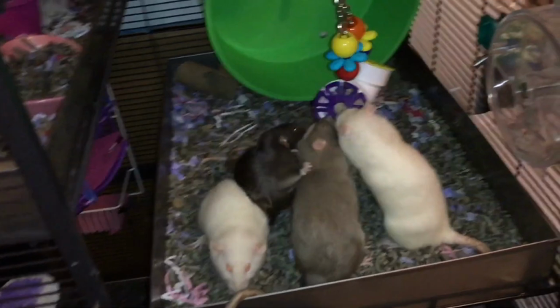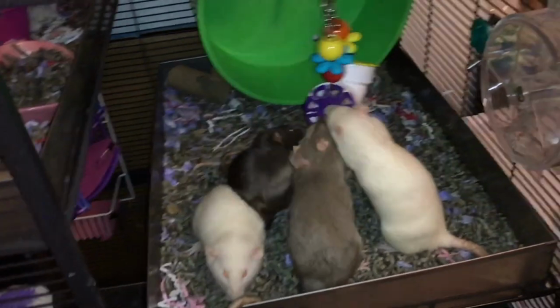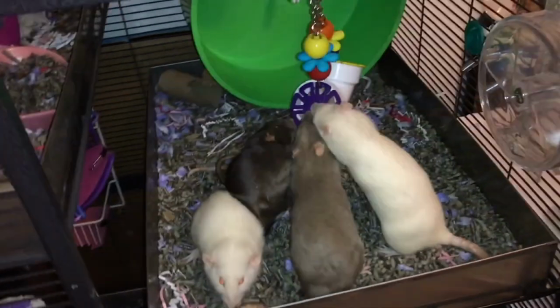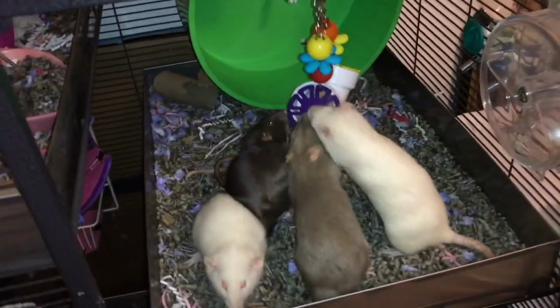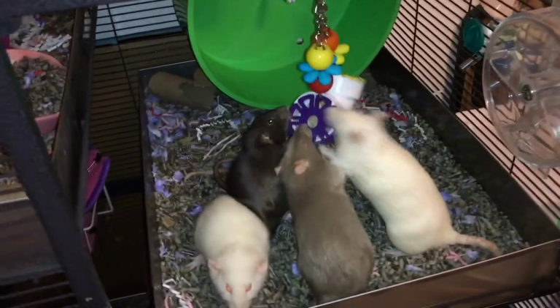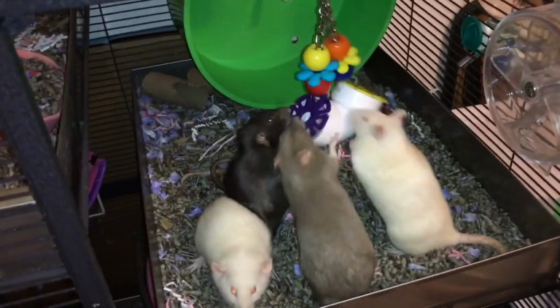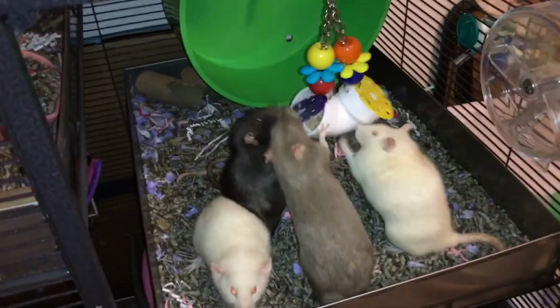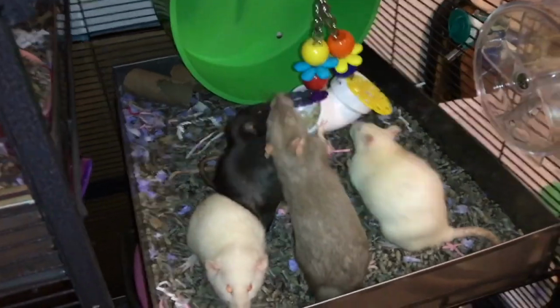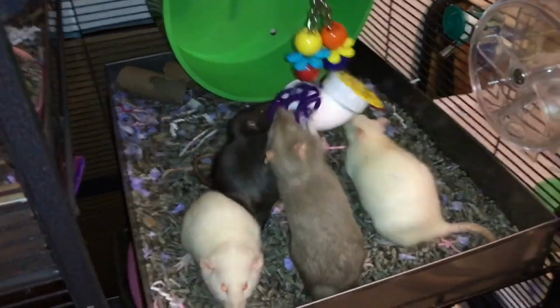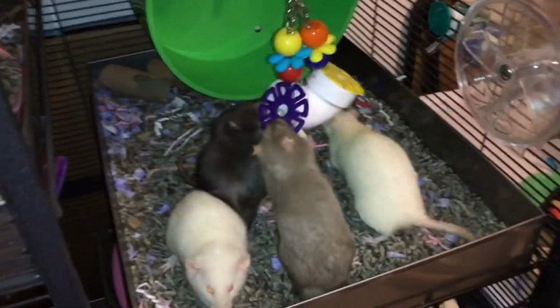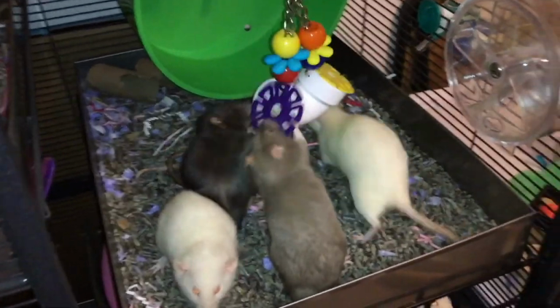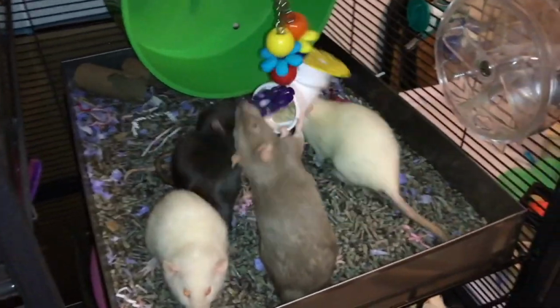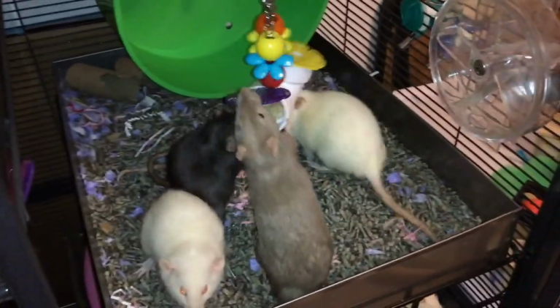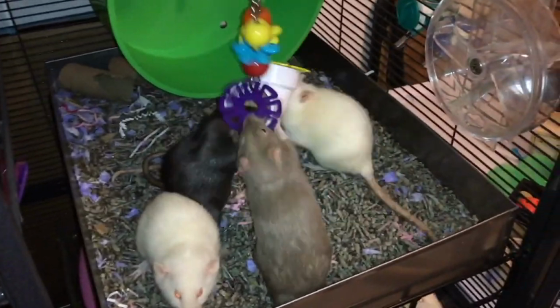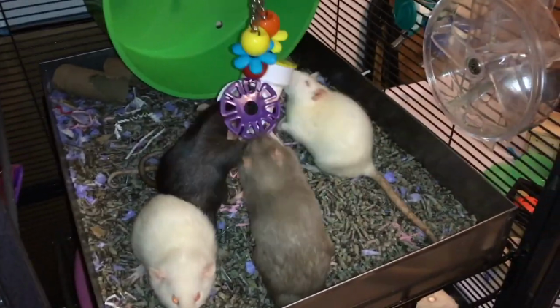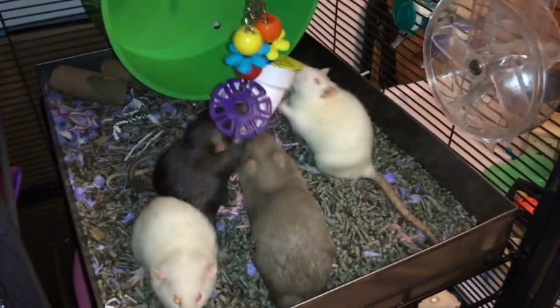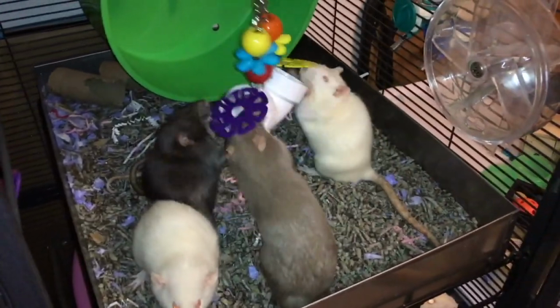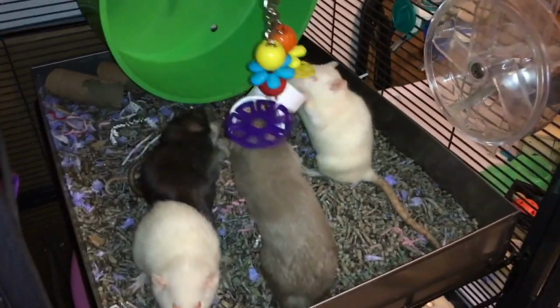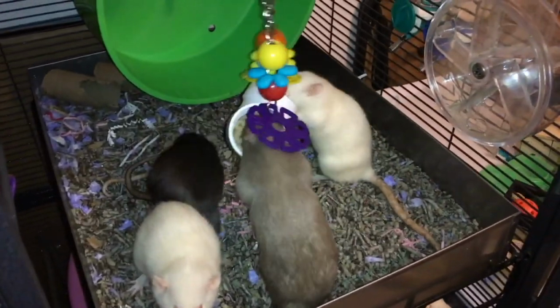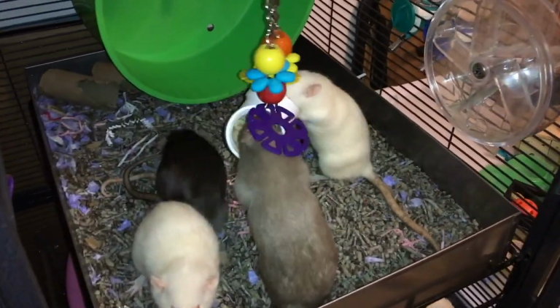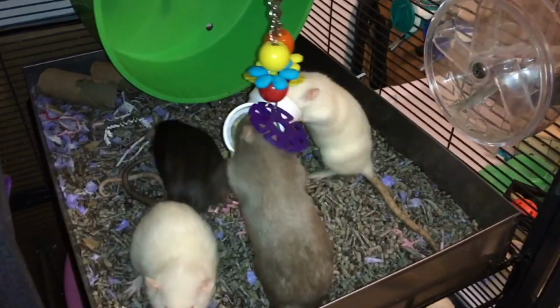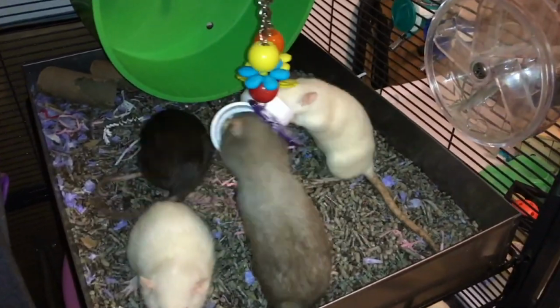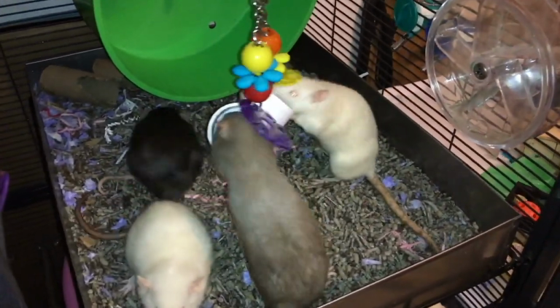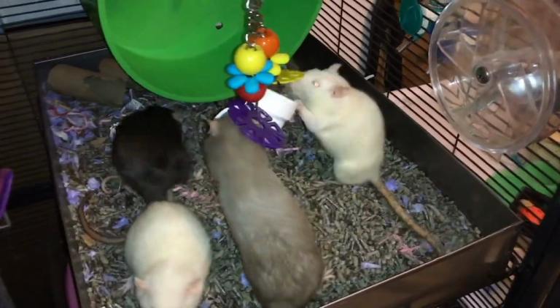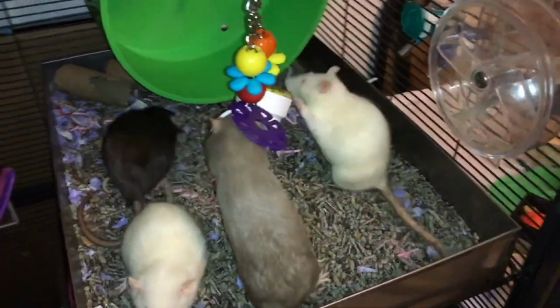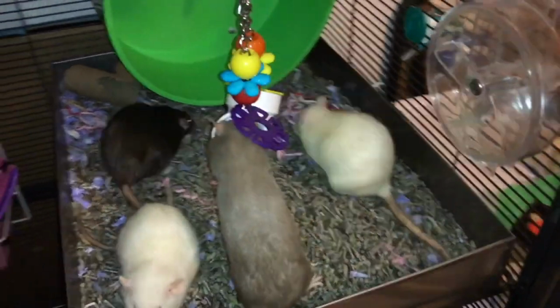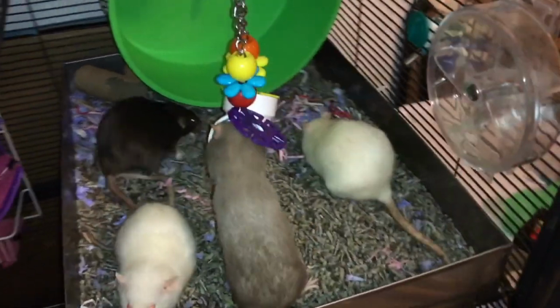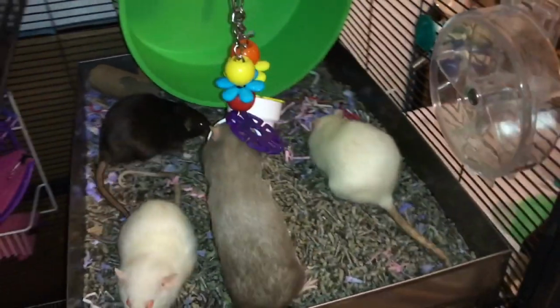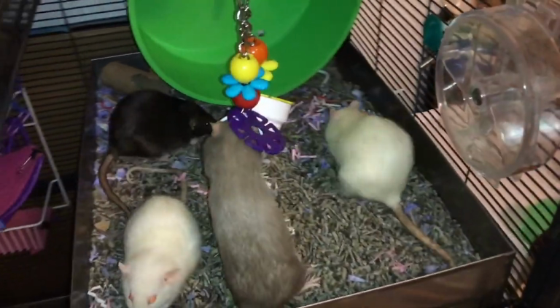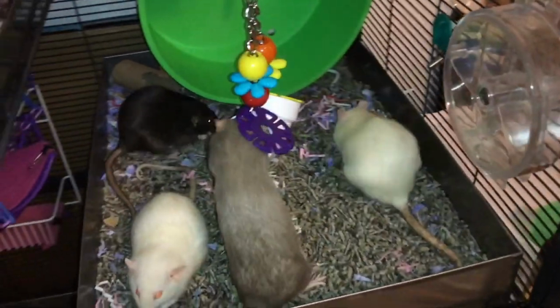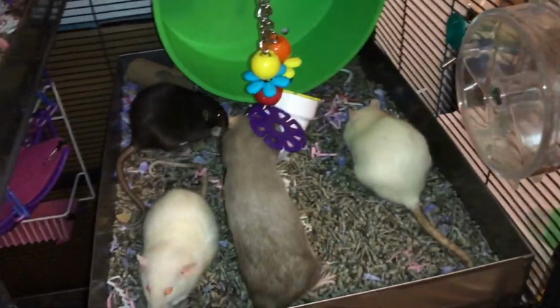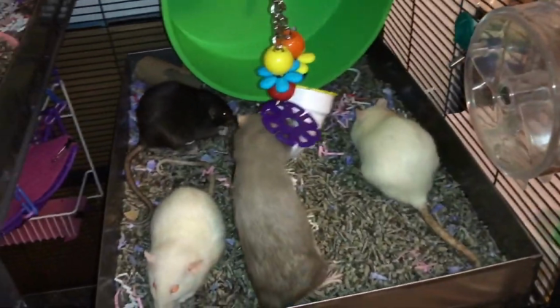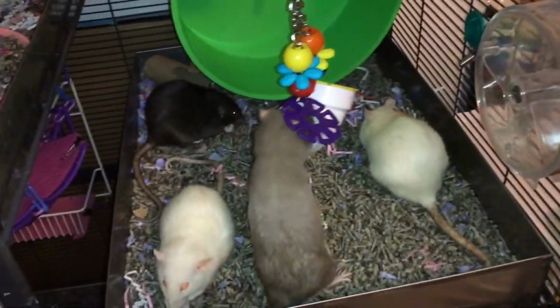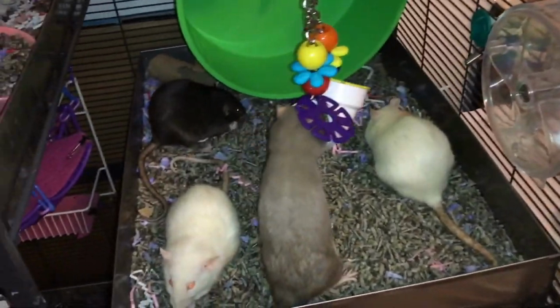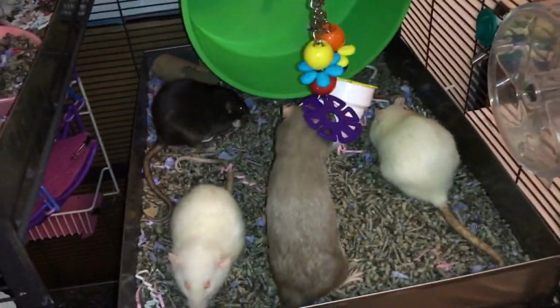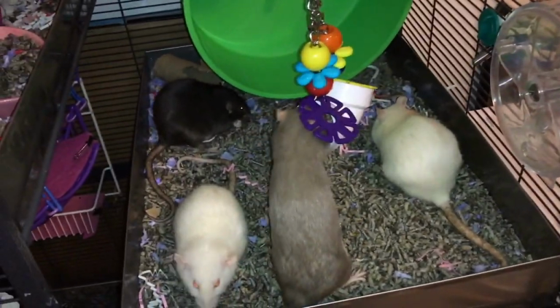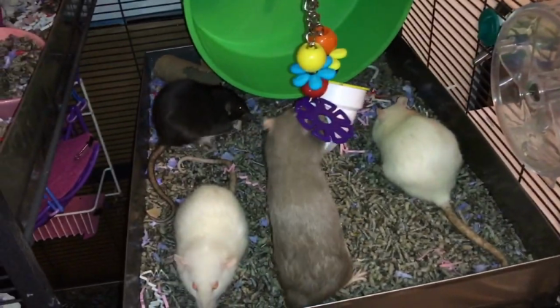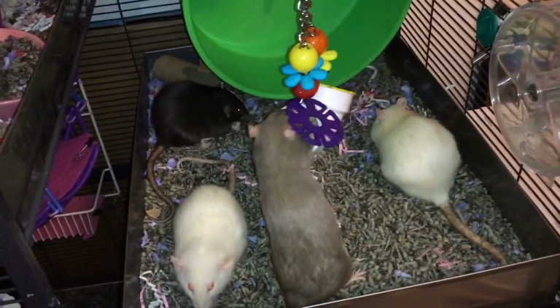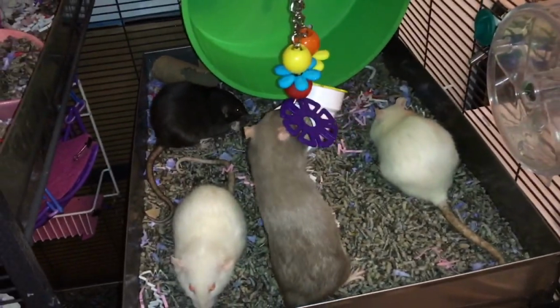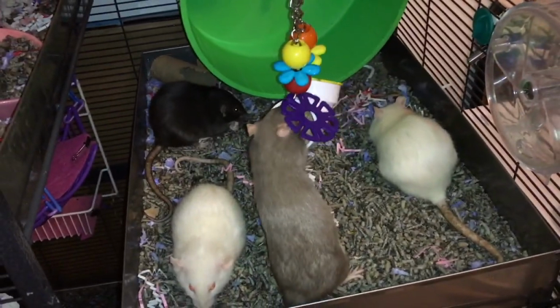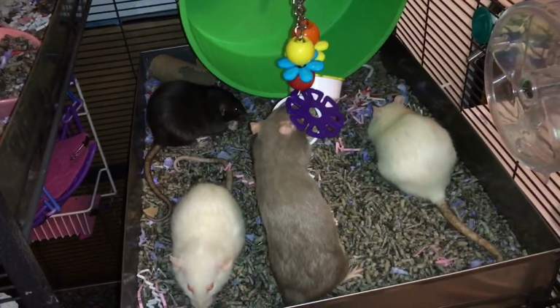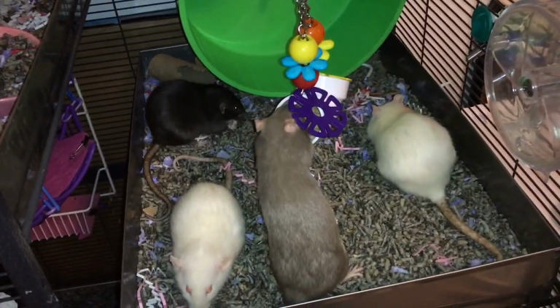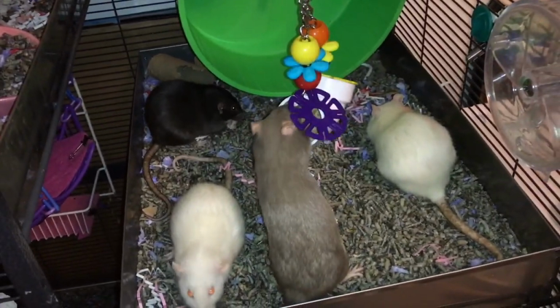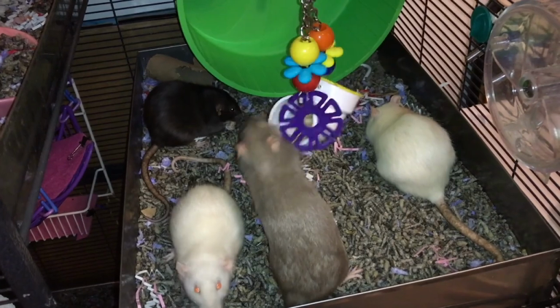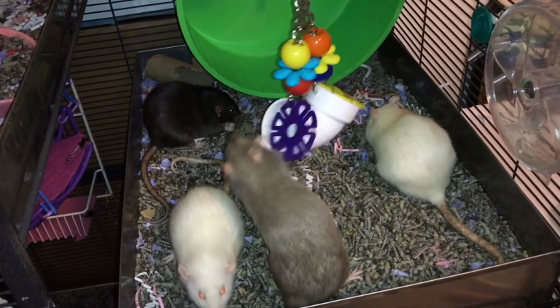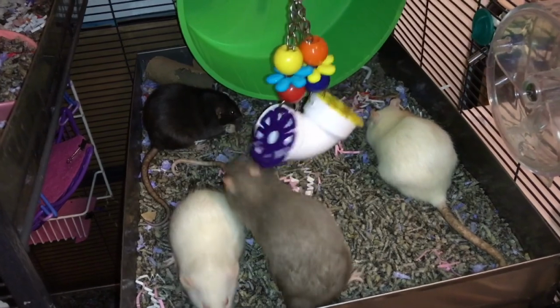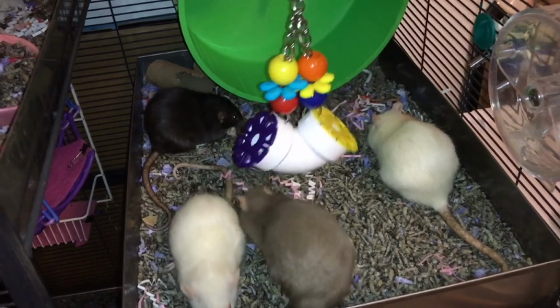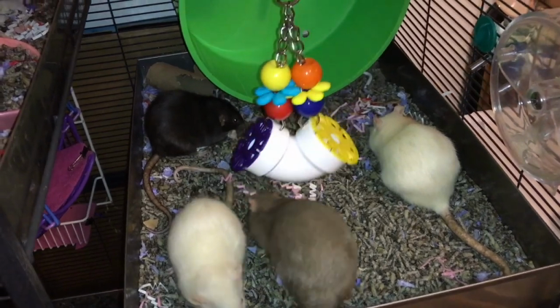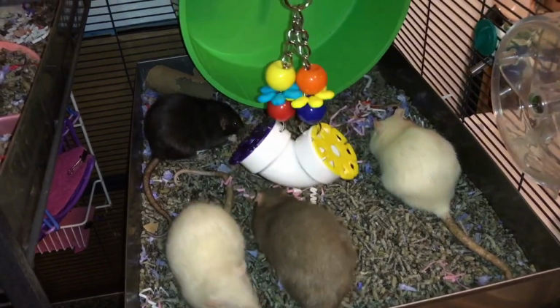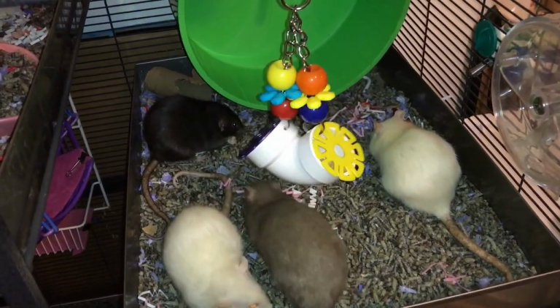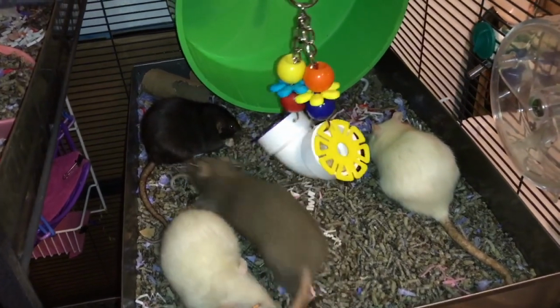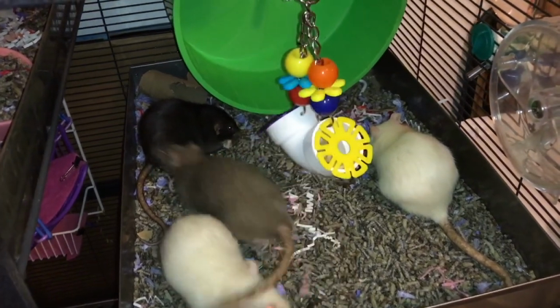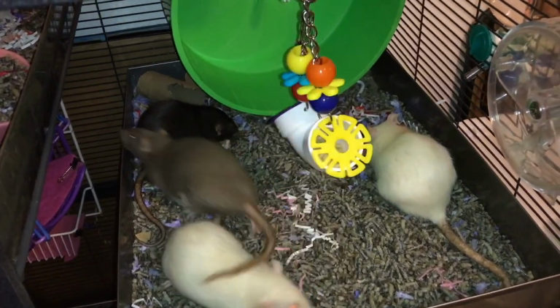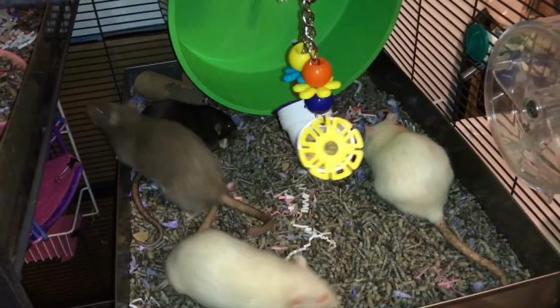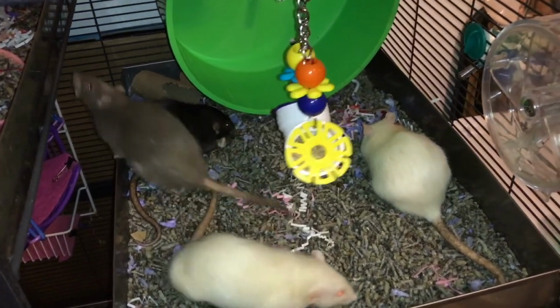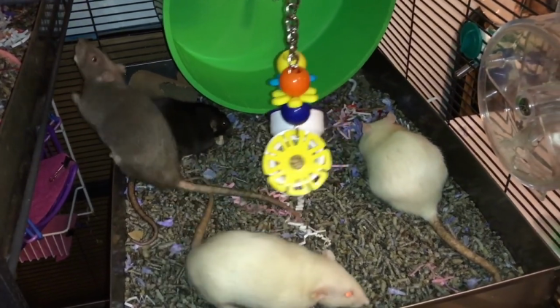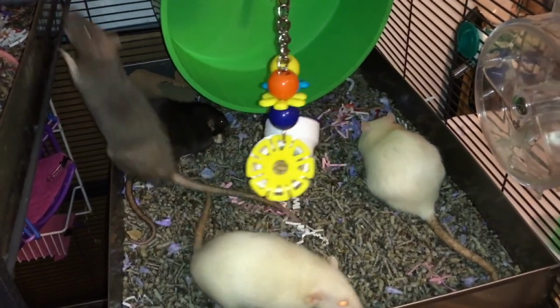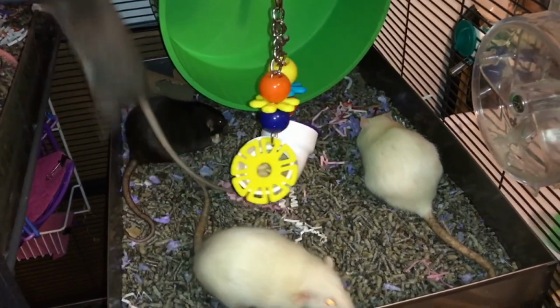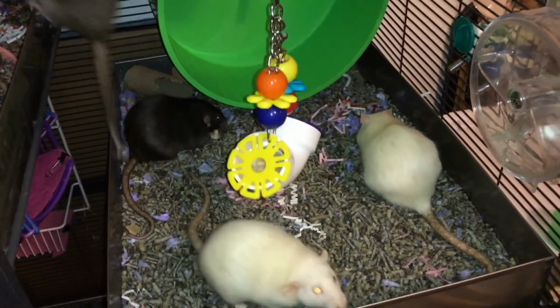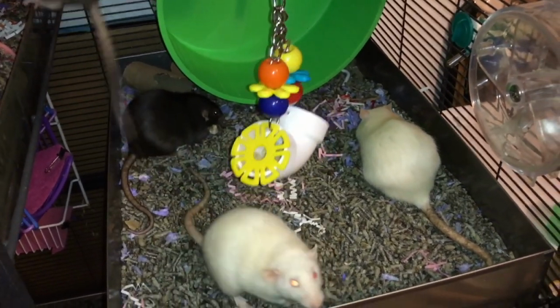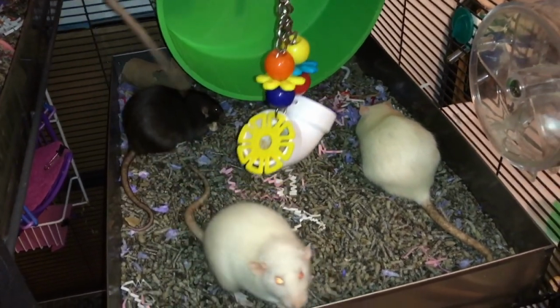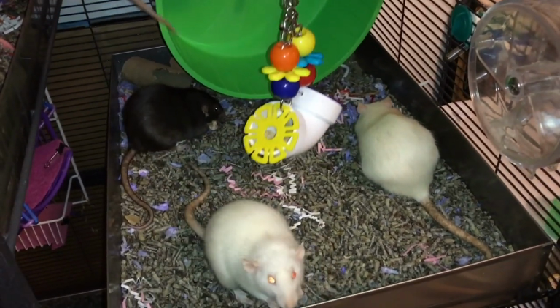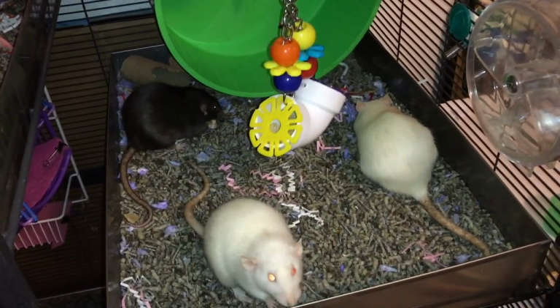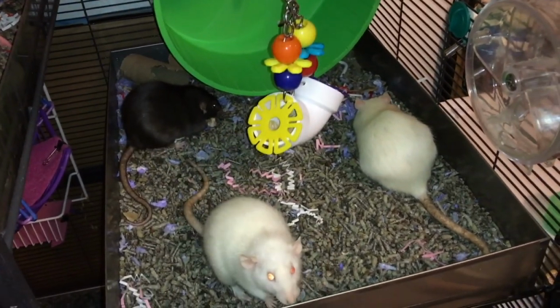Hey guys, it's Shadow the Rat and for today's Foraging Friday I will be going over five of my favorite foraging toys for the rat cage.